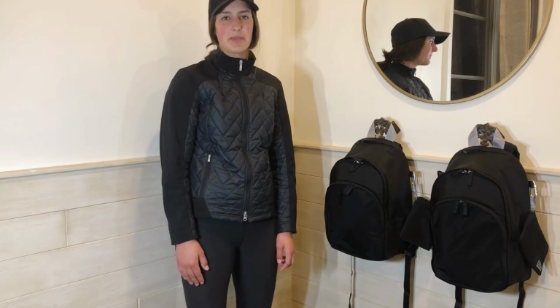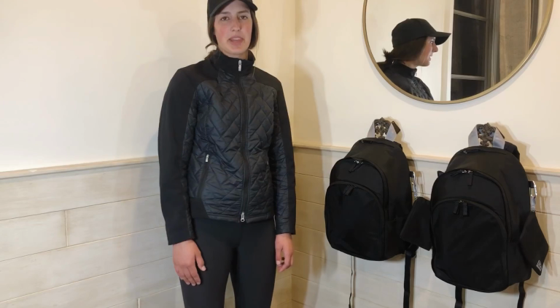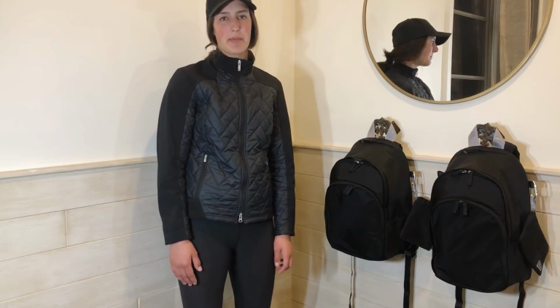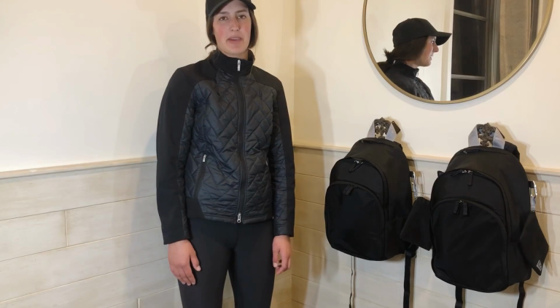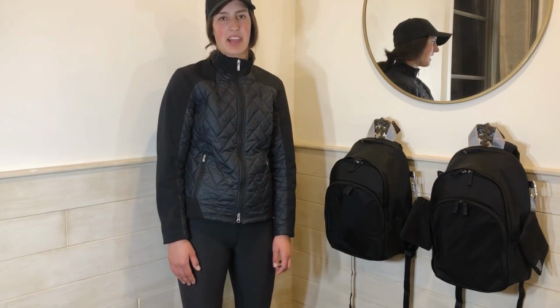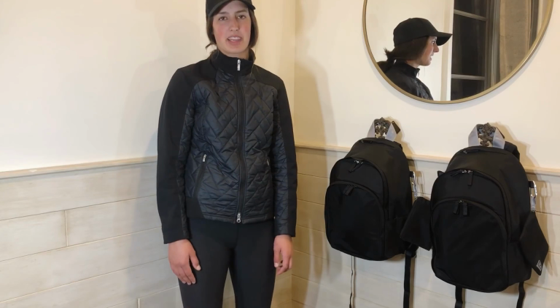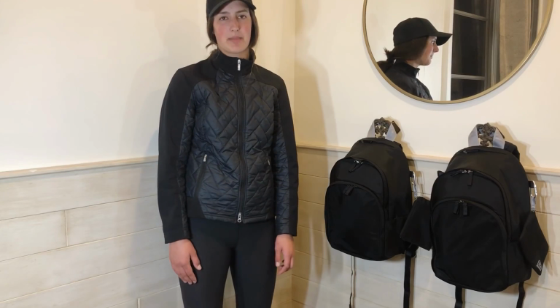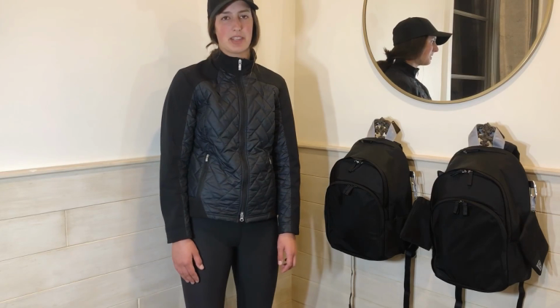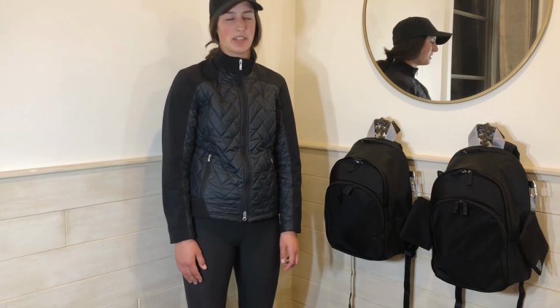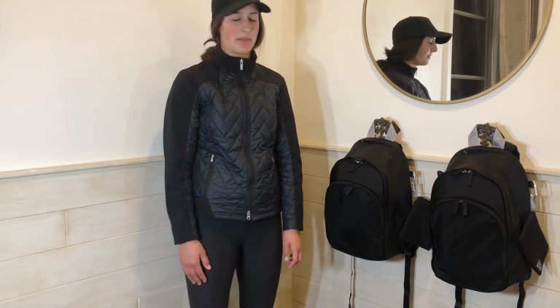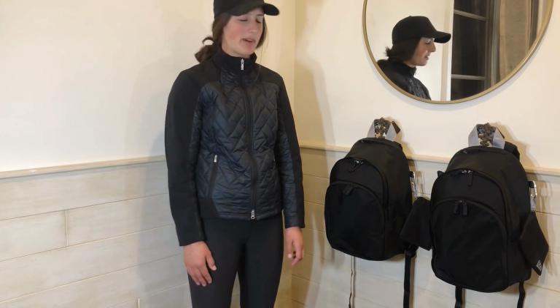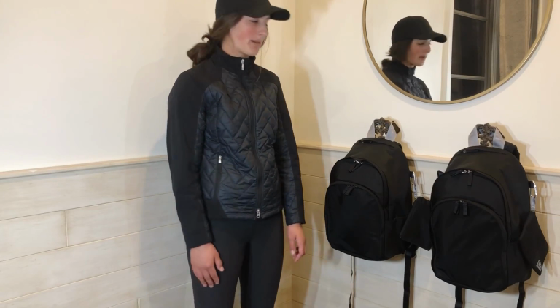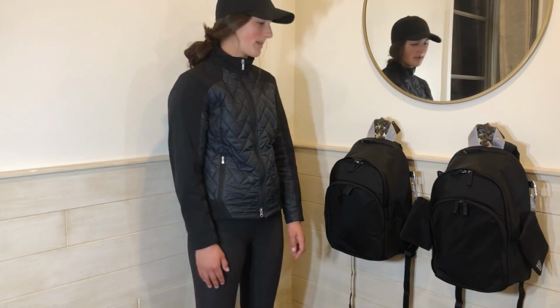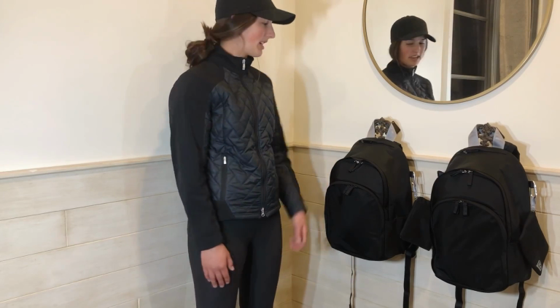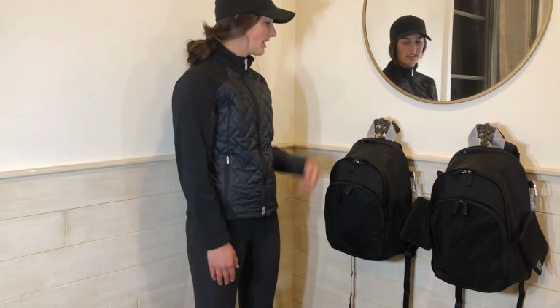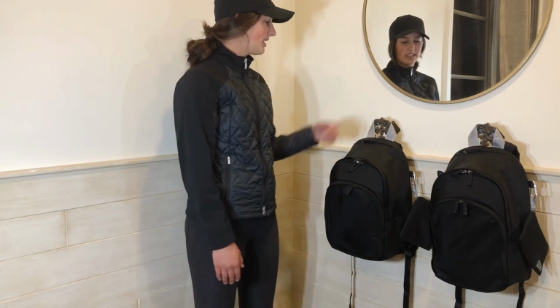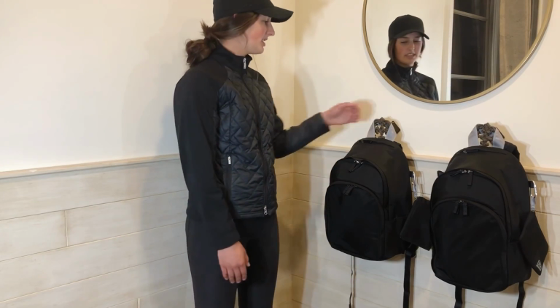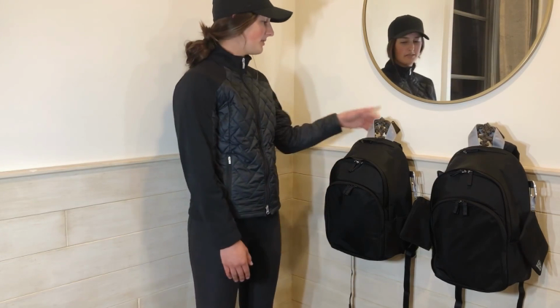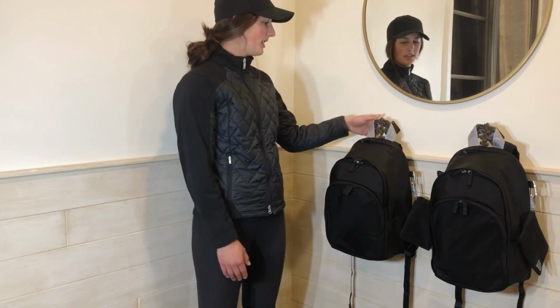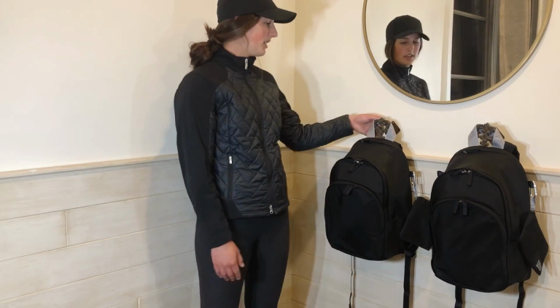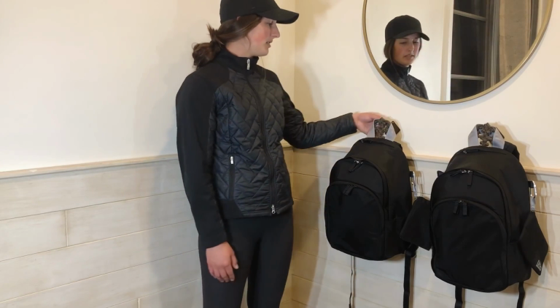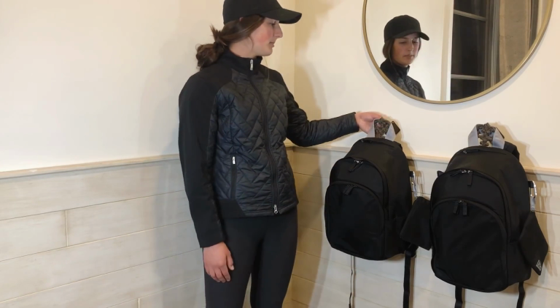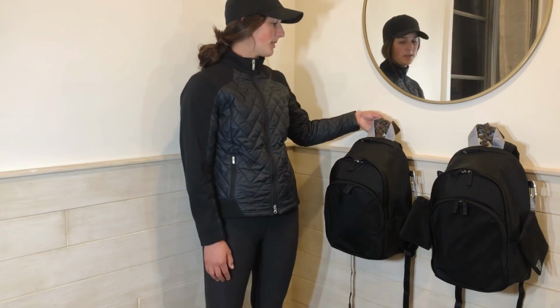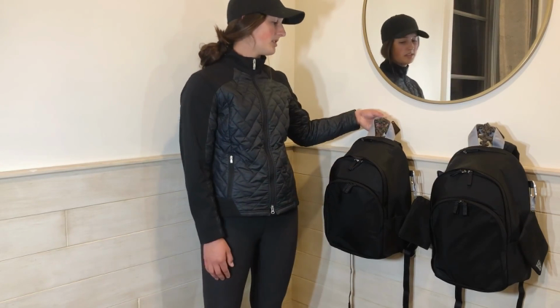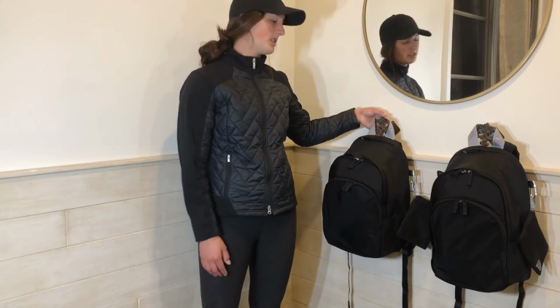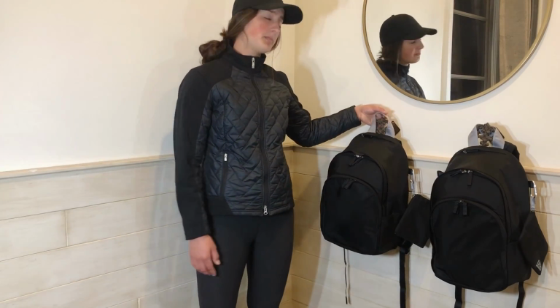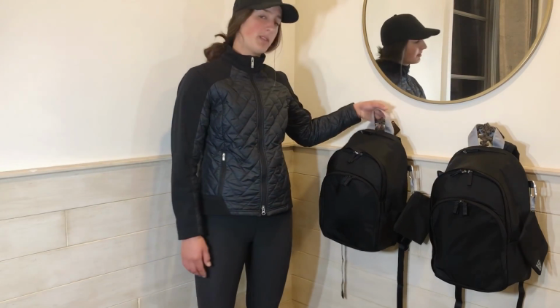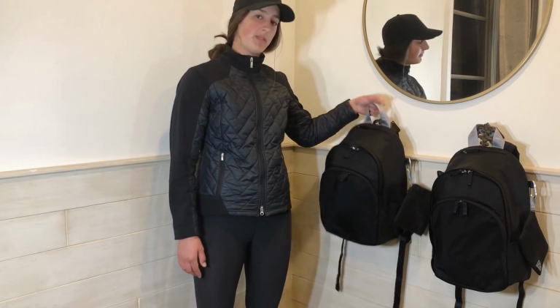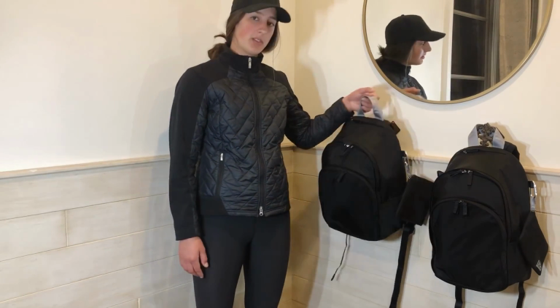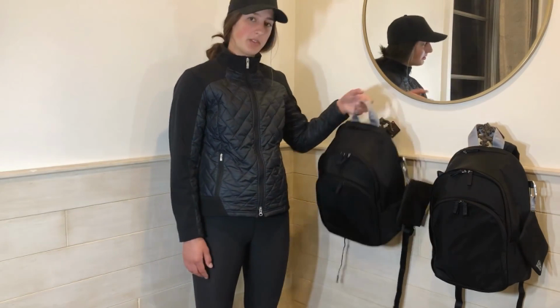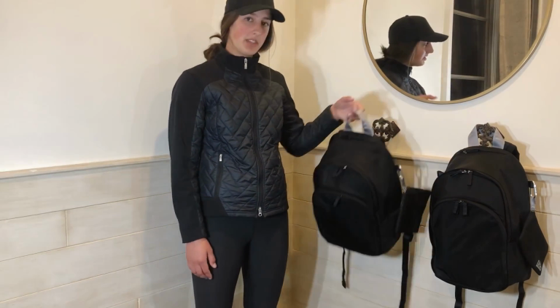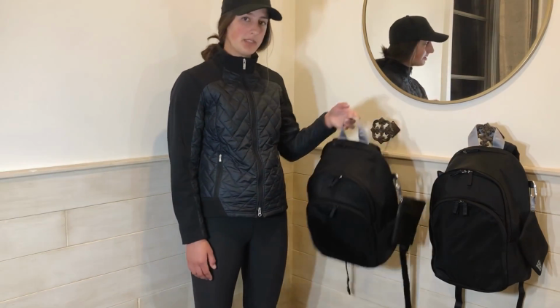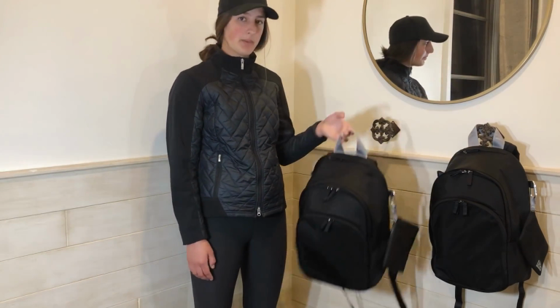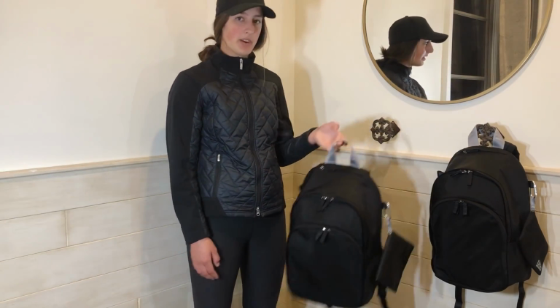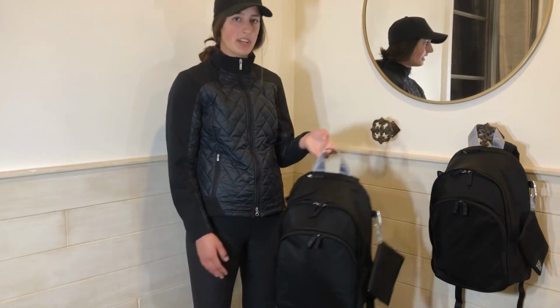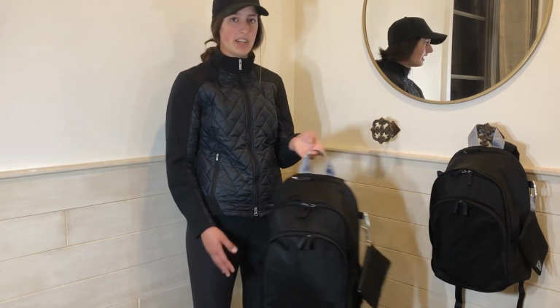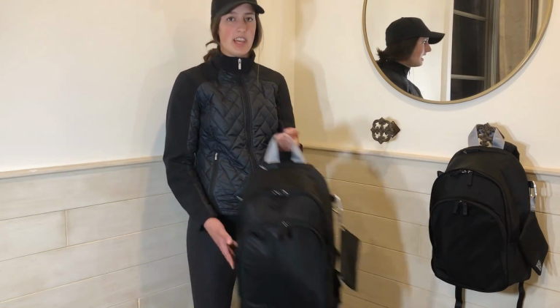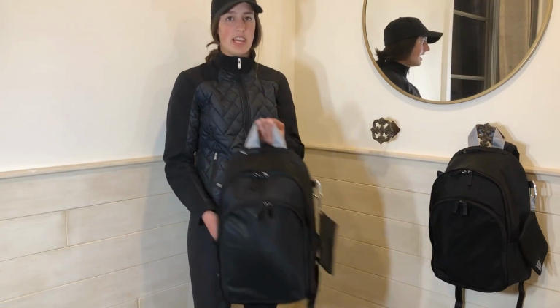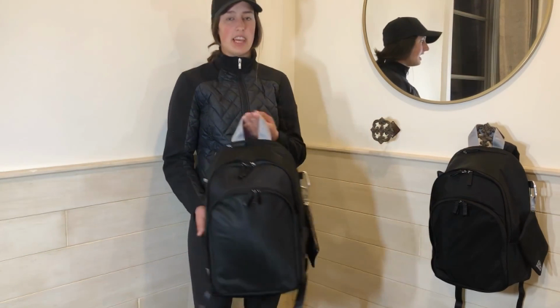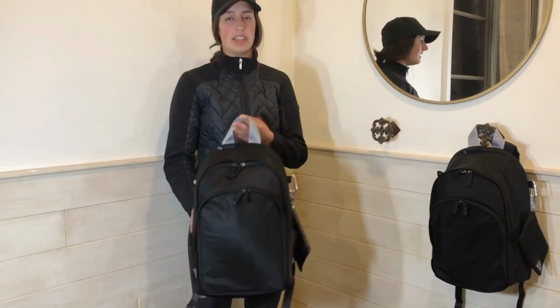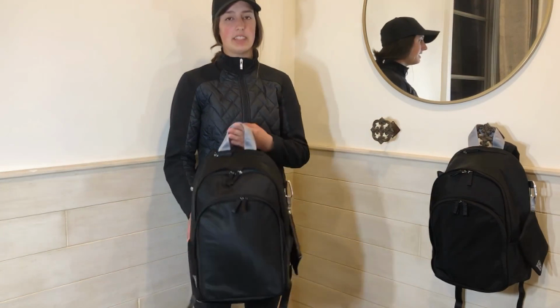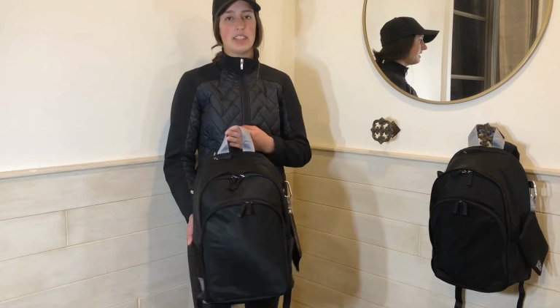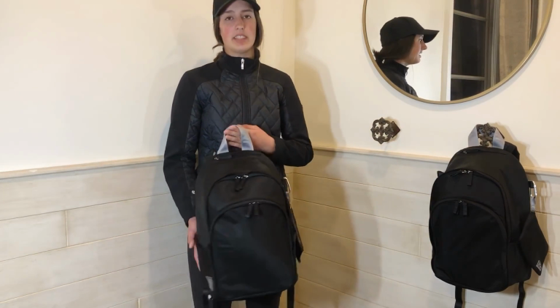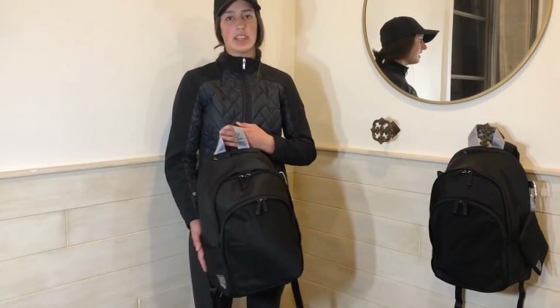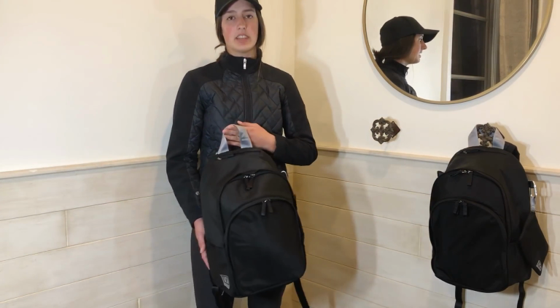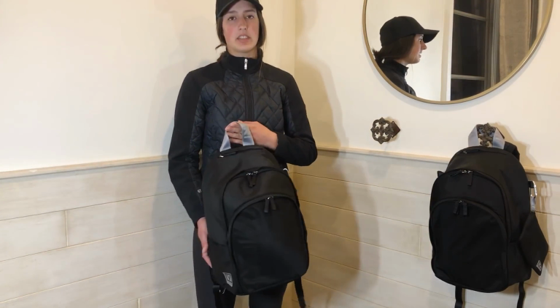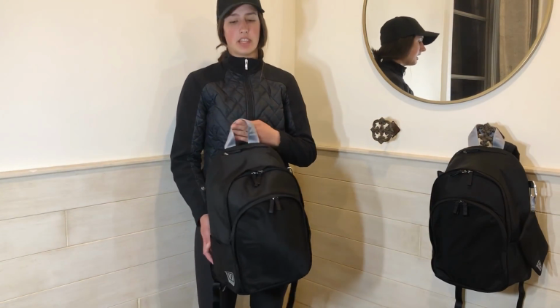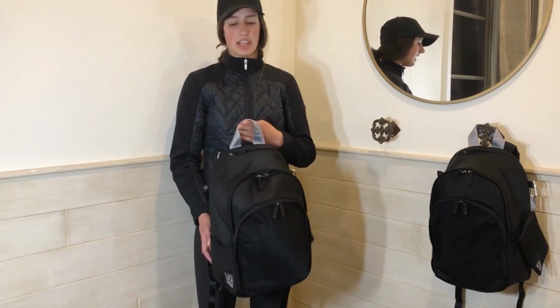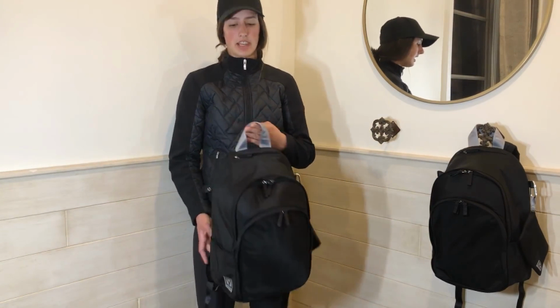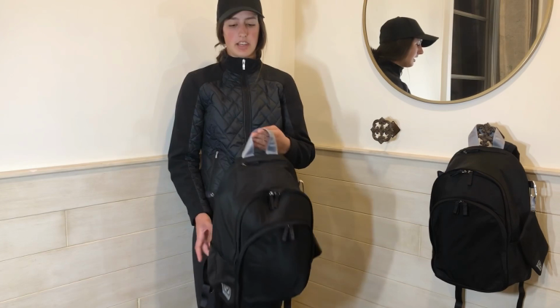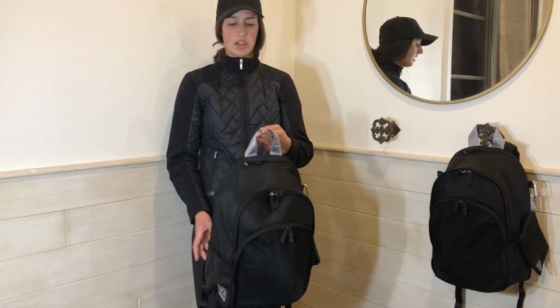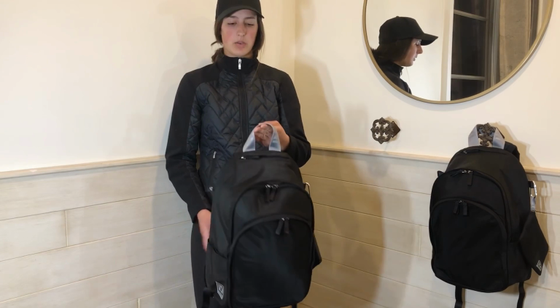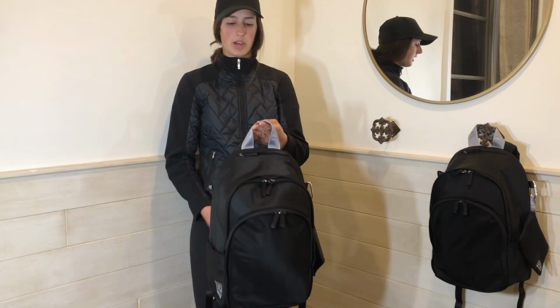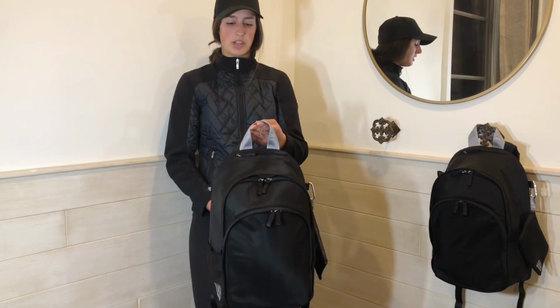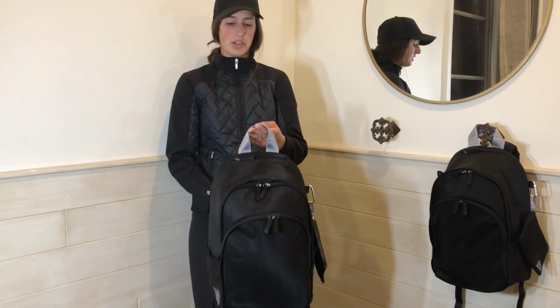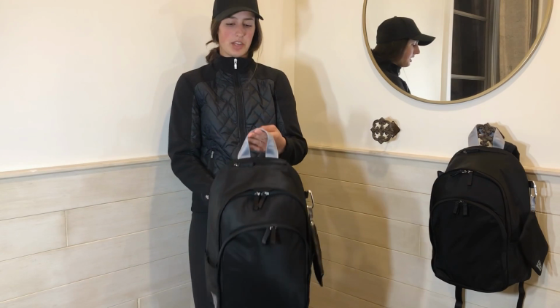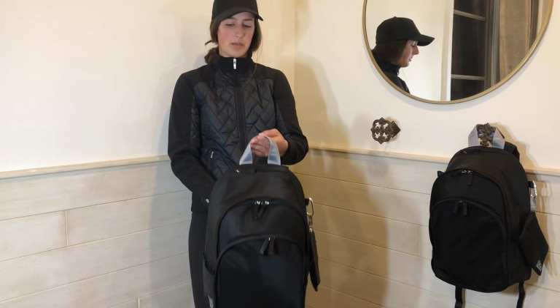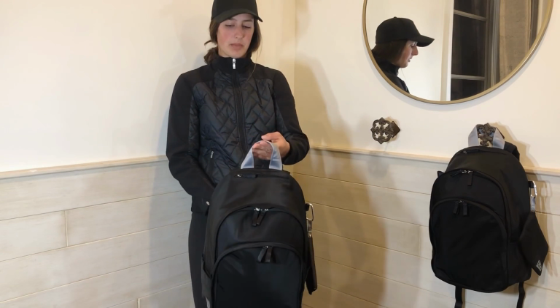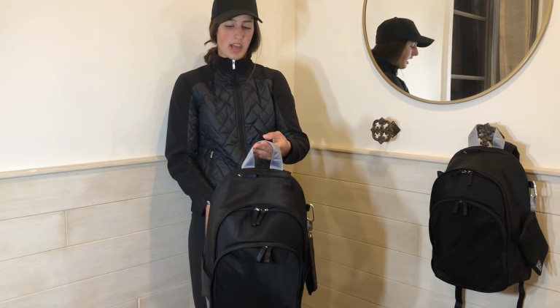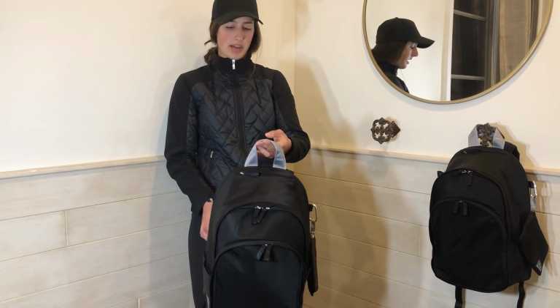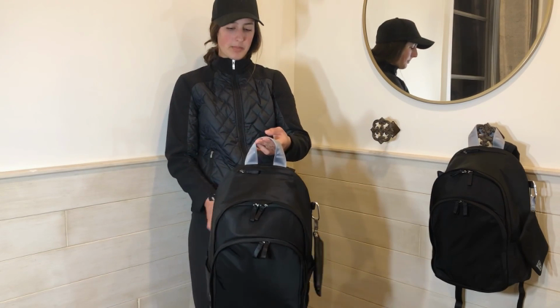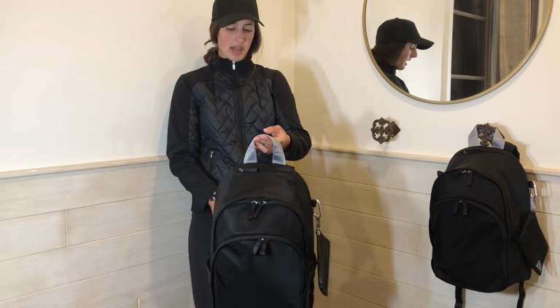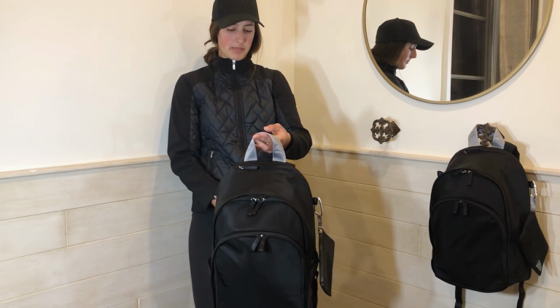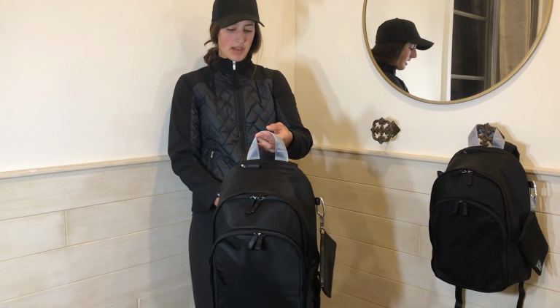This is what I pack in my SHIELD backpack. This video is sponsored by Vultry Sport, and this is their Dallaire Question Black backpack.